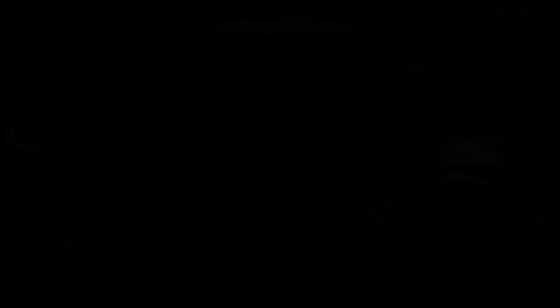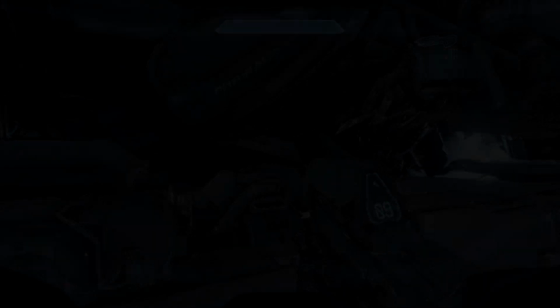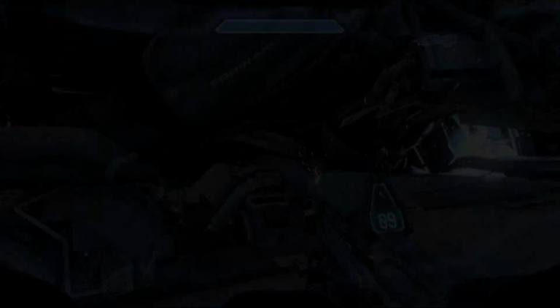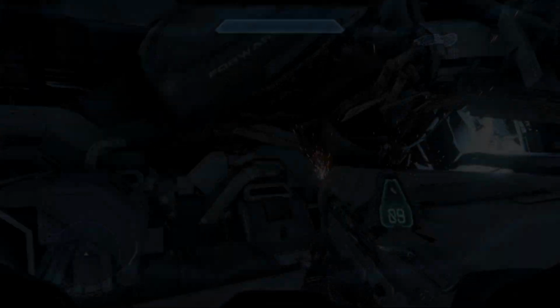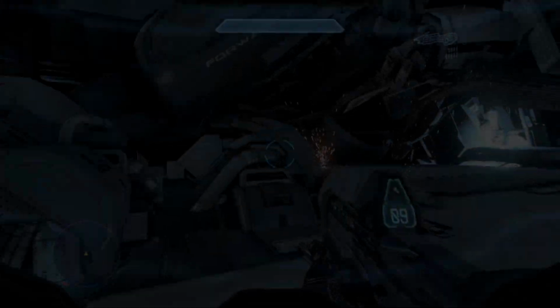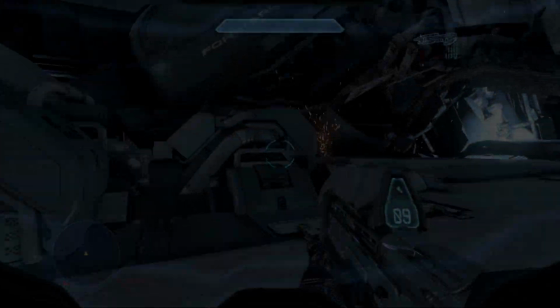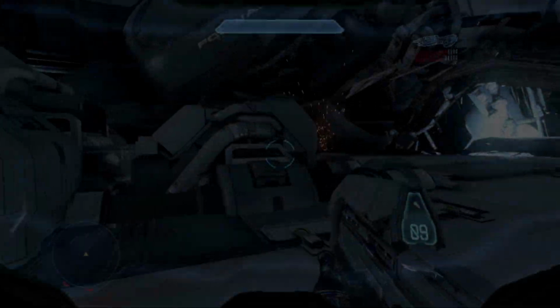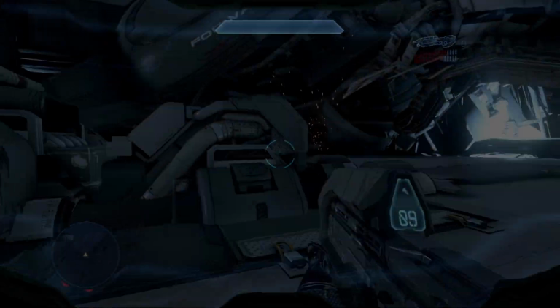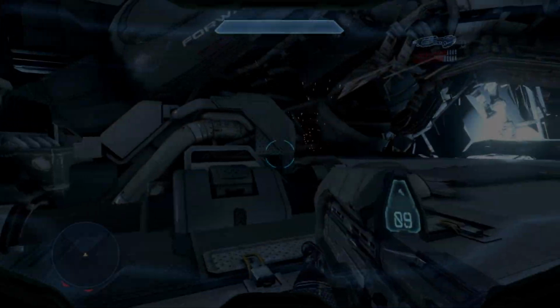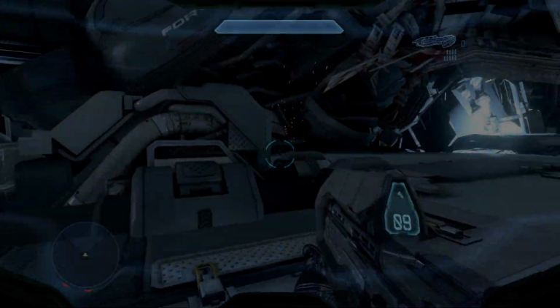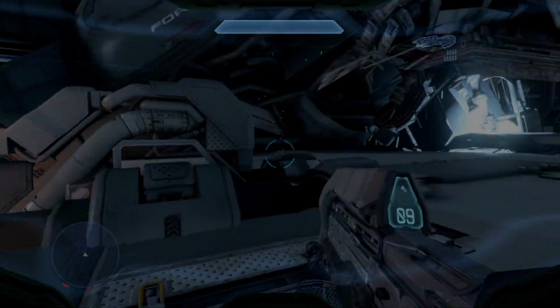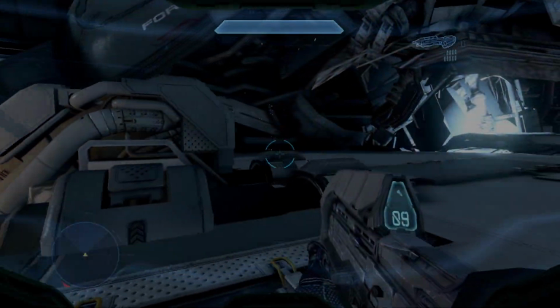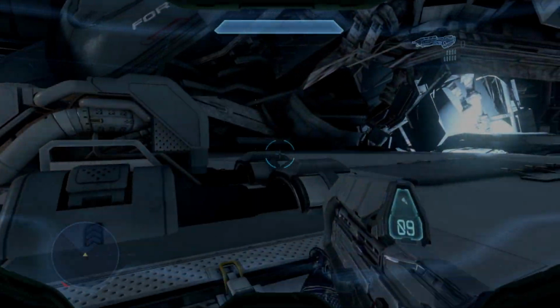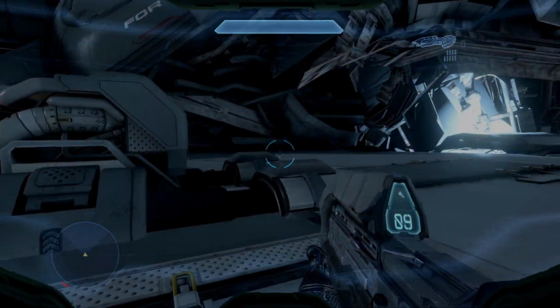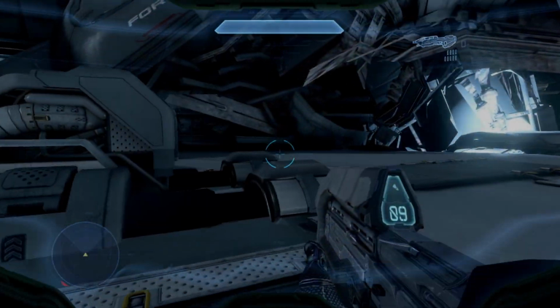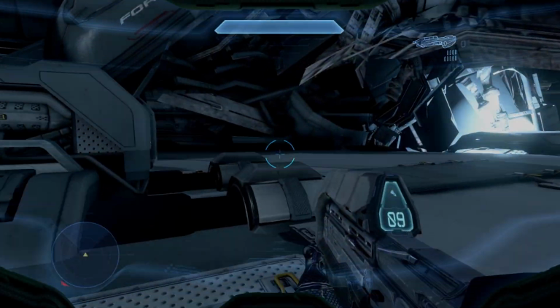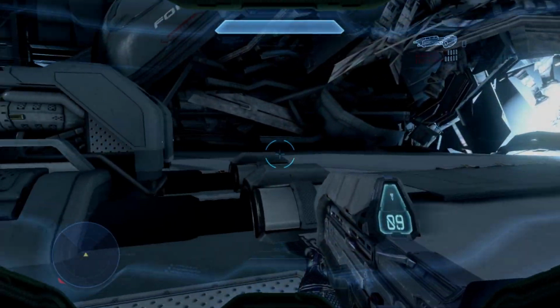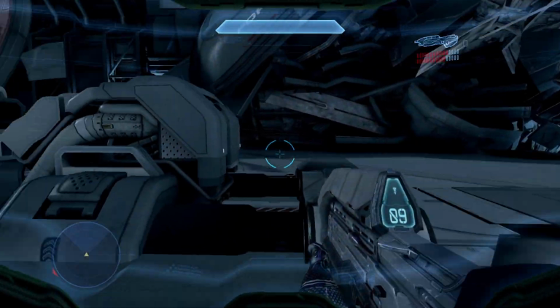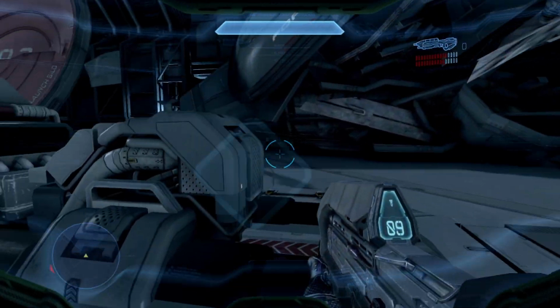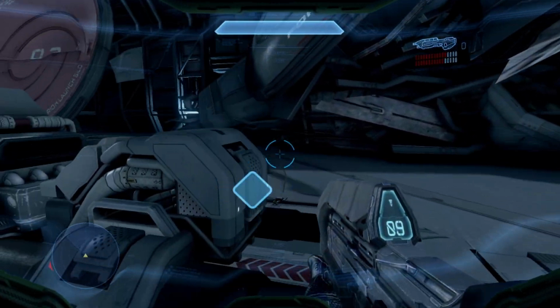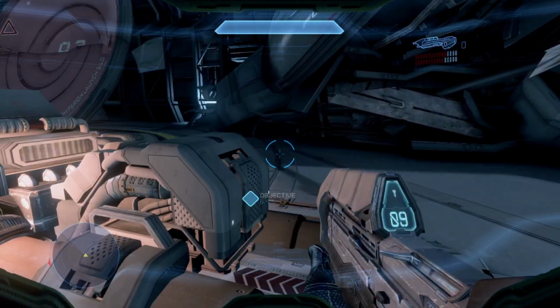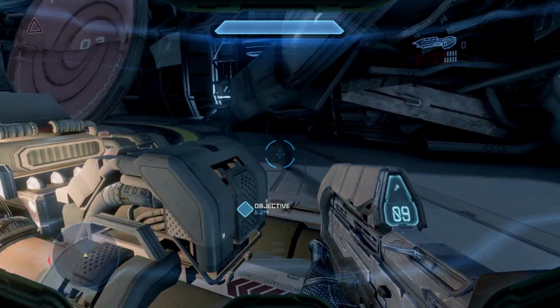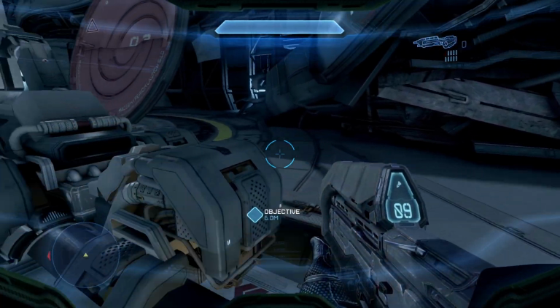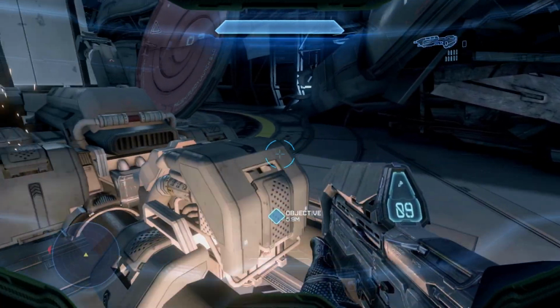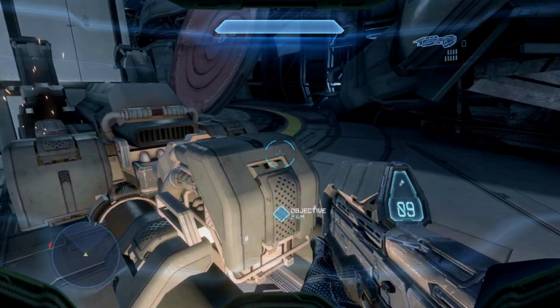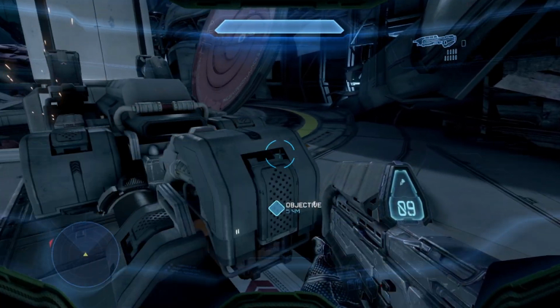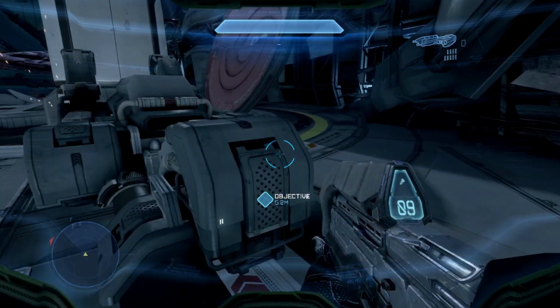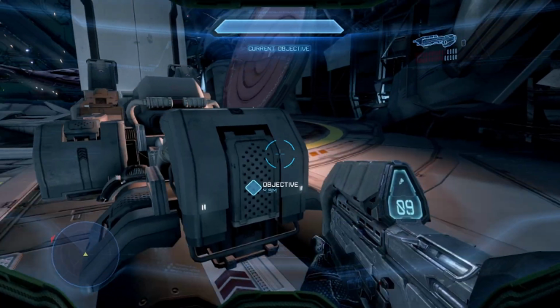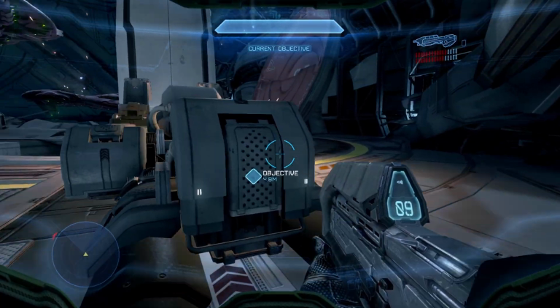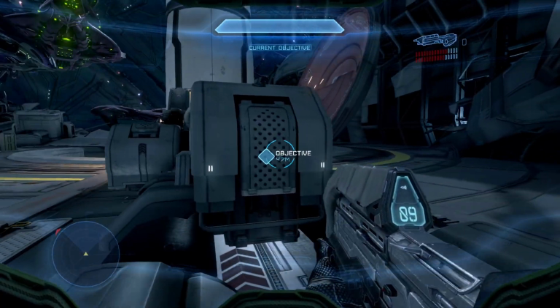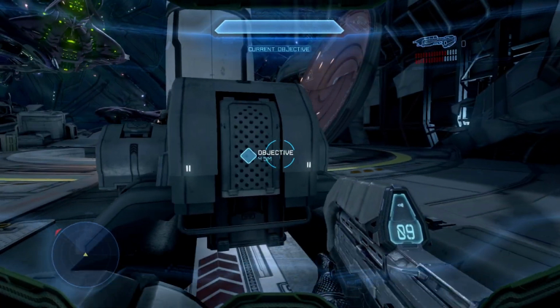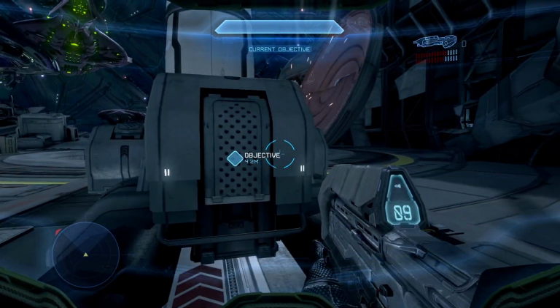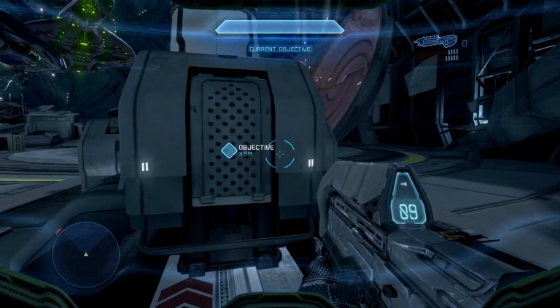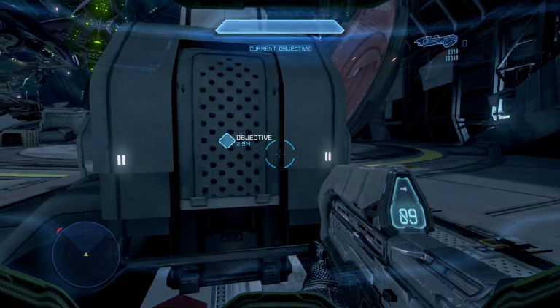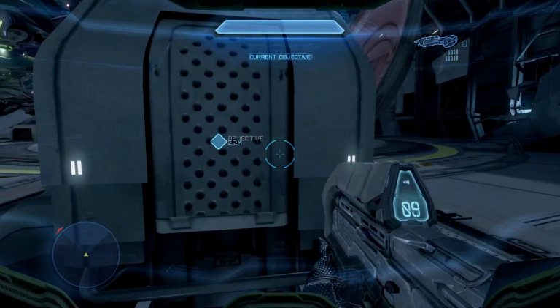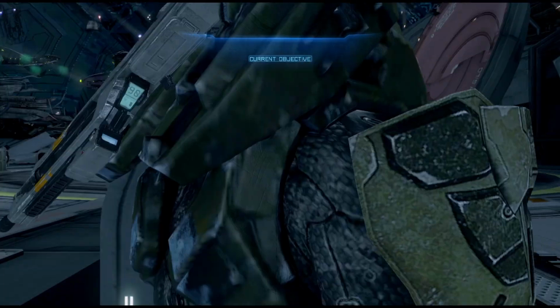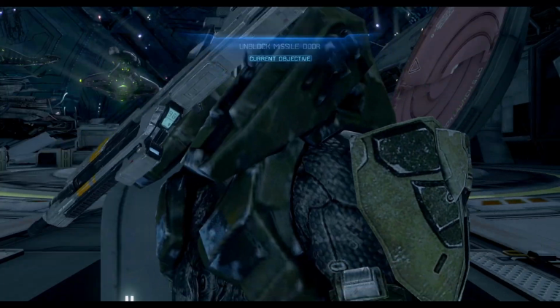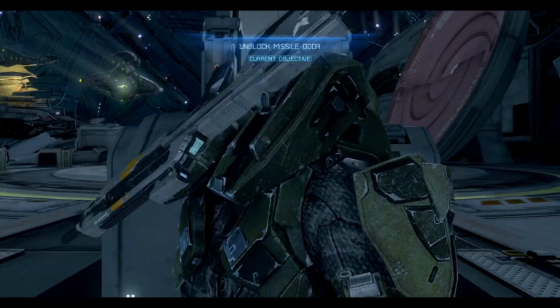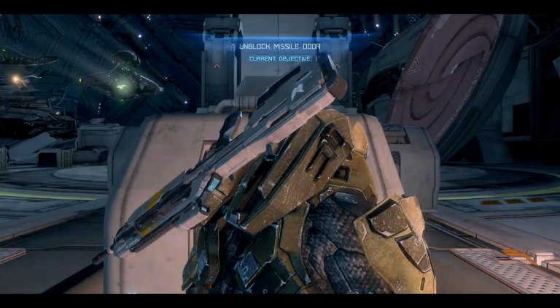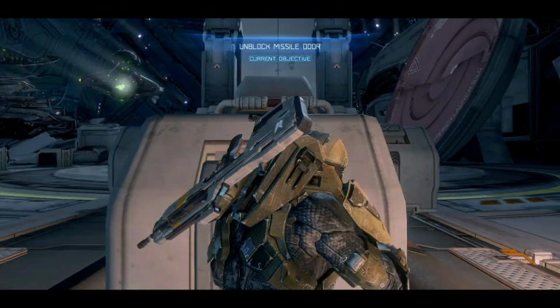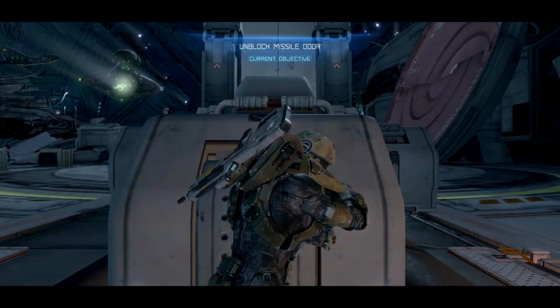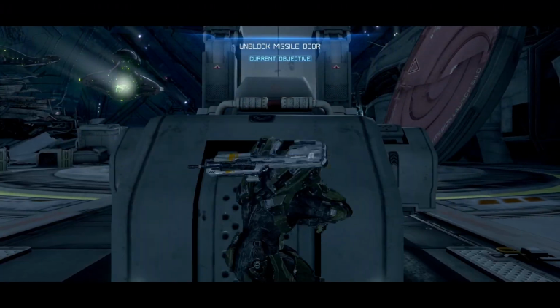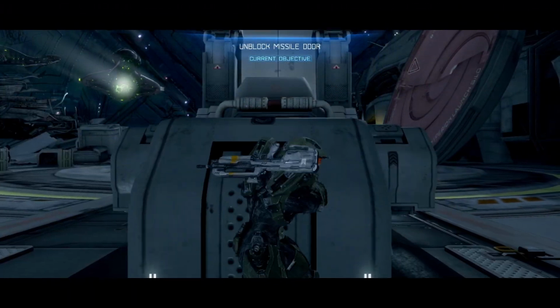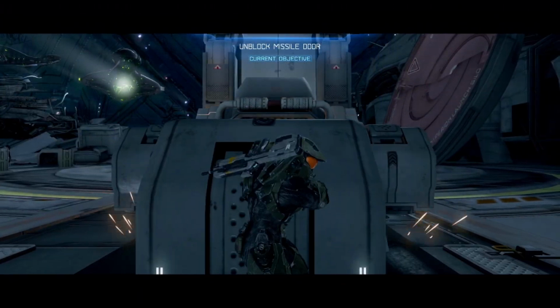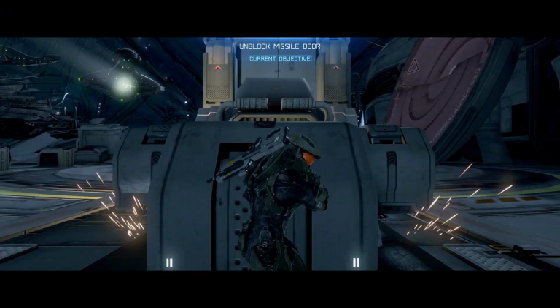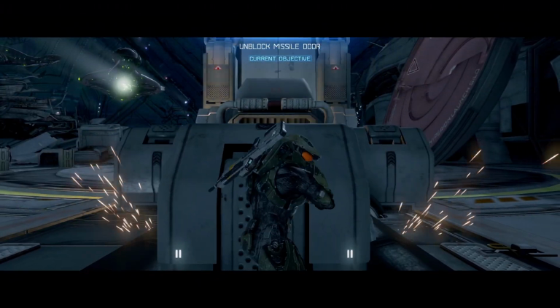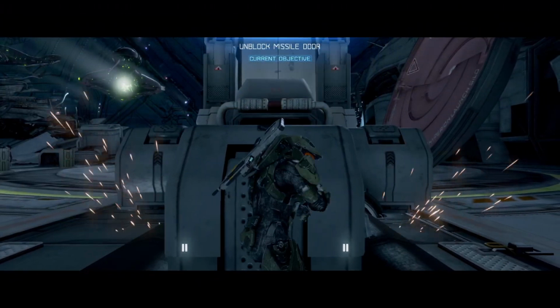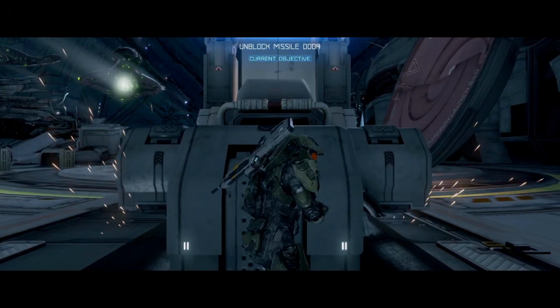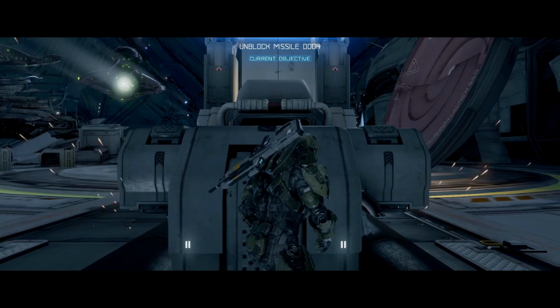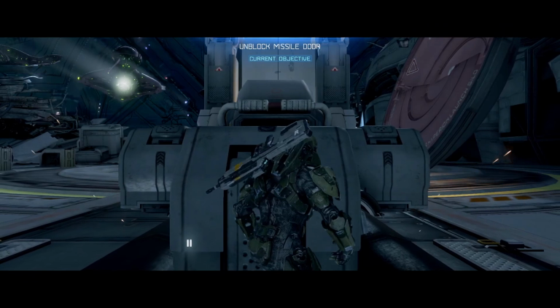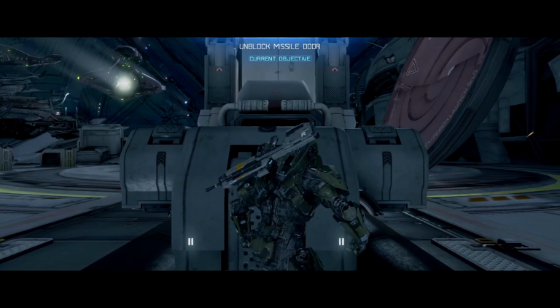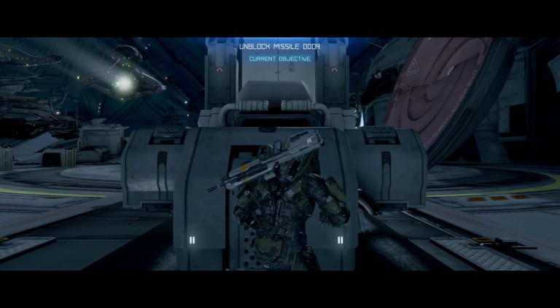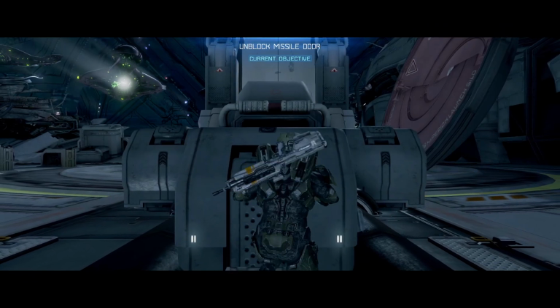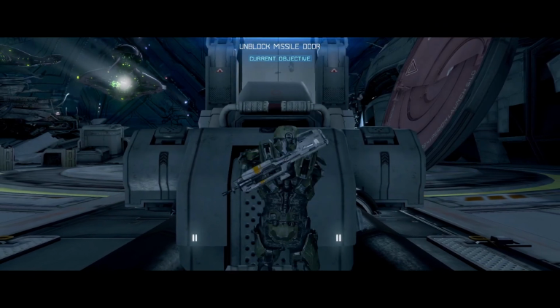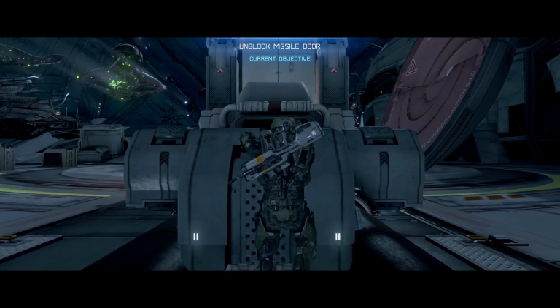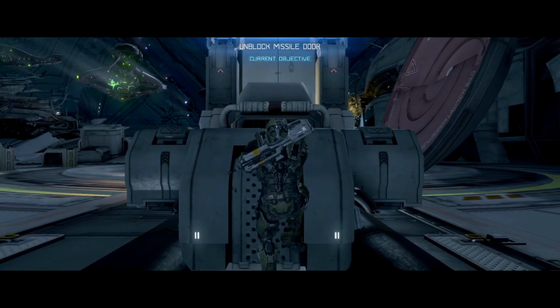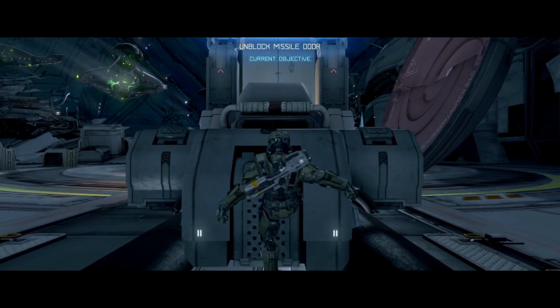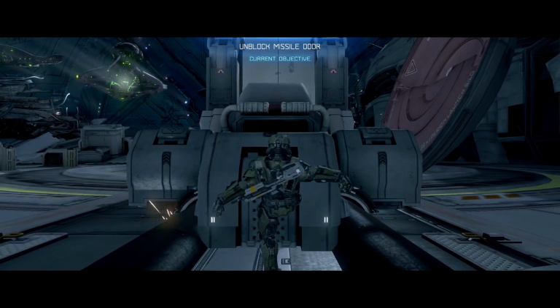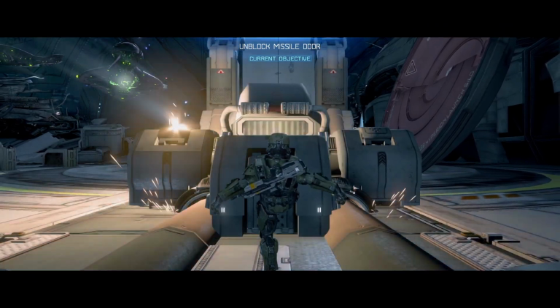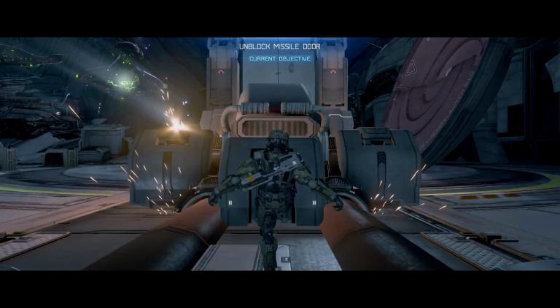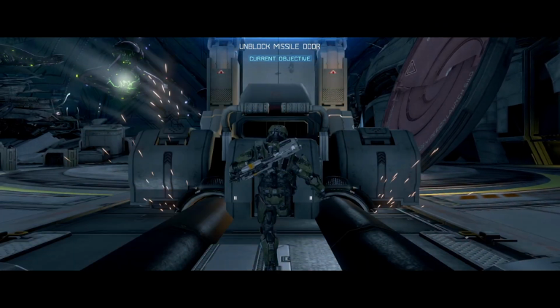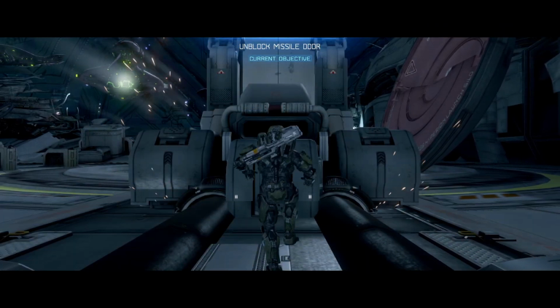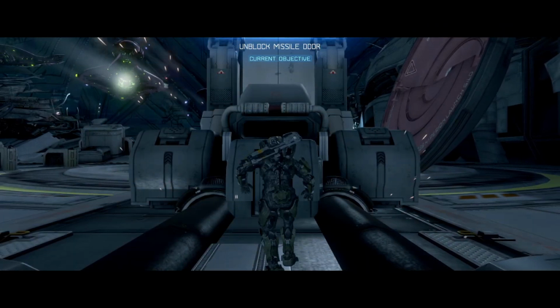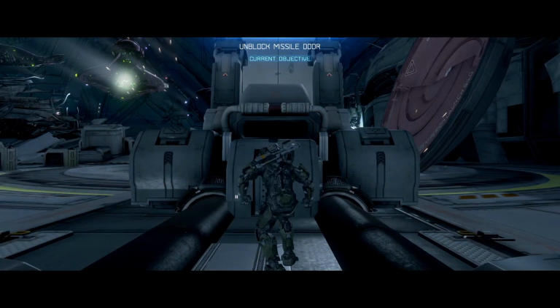Hey guys, welcome back. You know, like many of you, I had the chance recently to go see Oppenheimer. Huge recommendation, excellent movie.